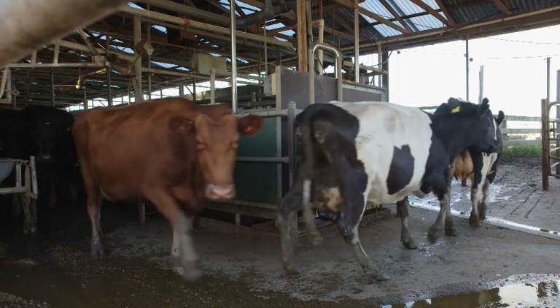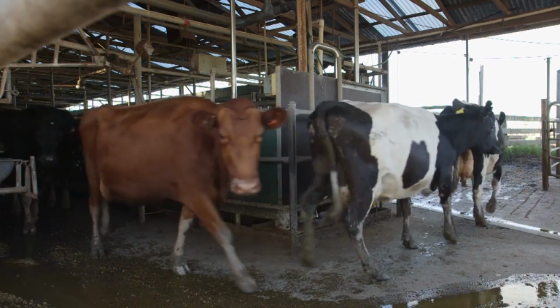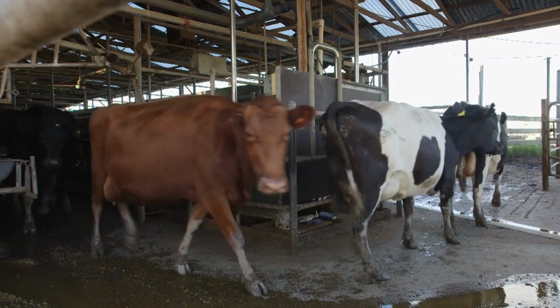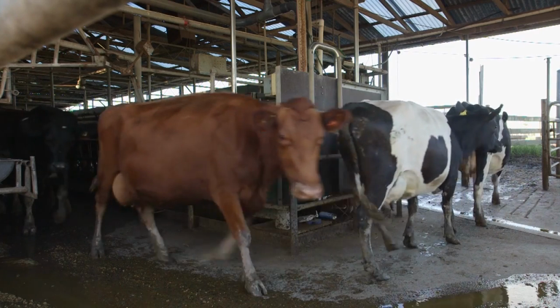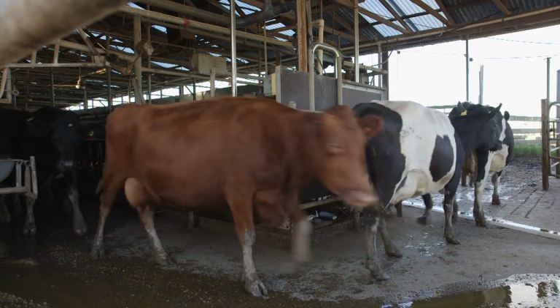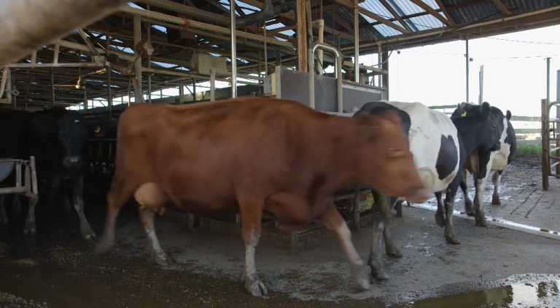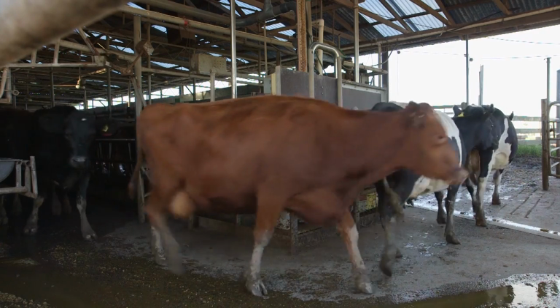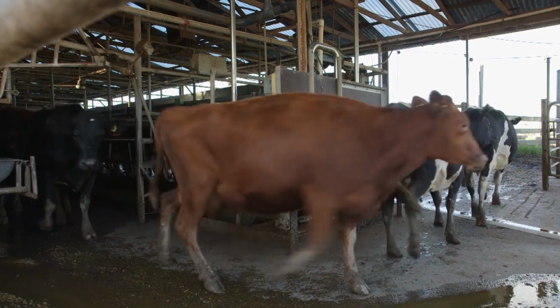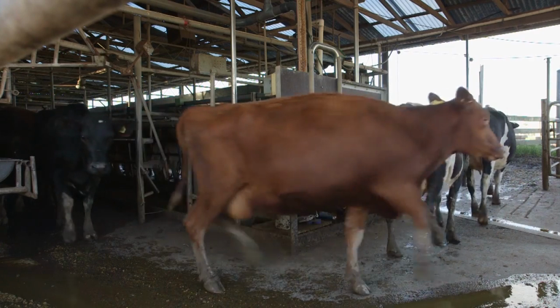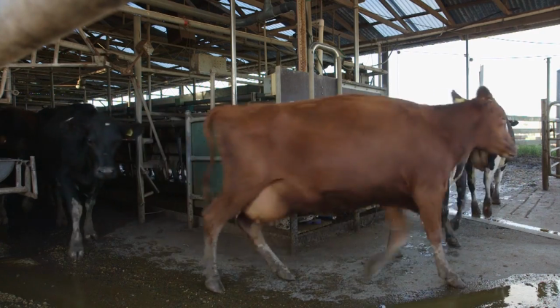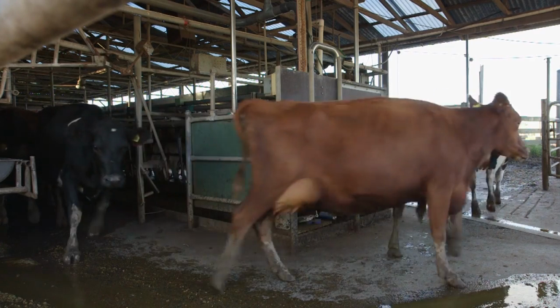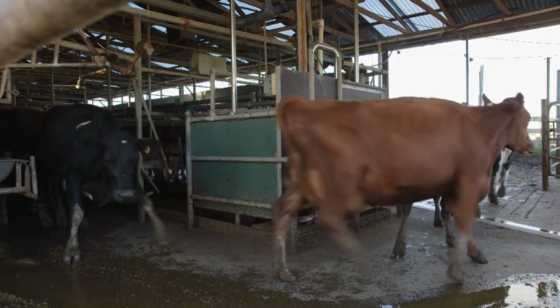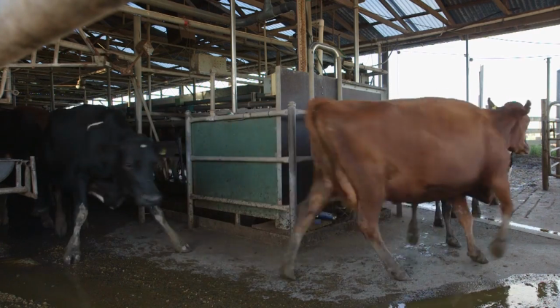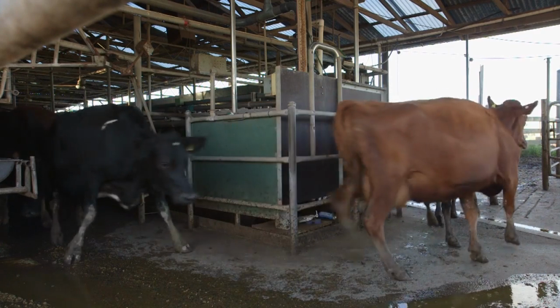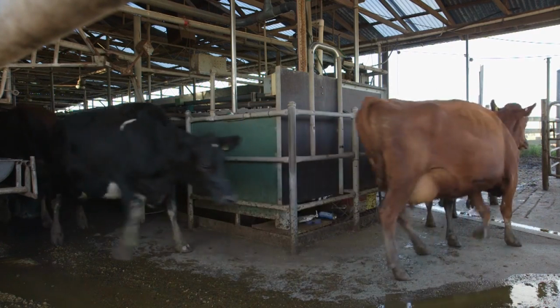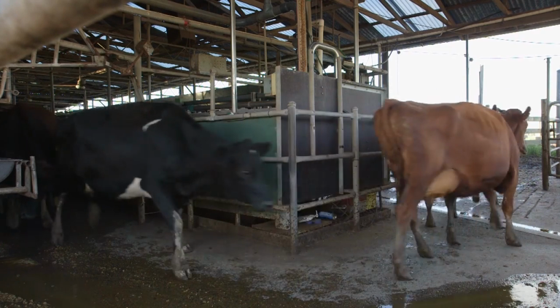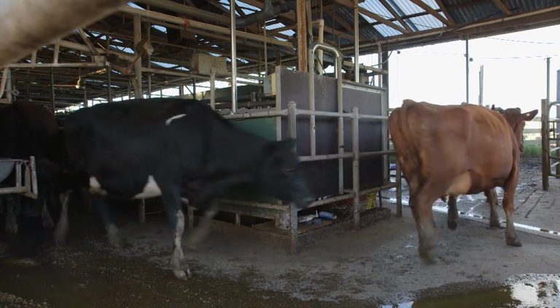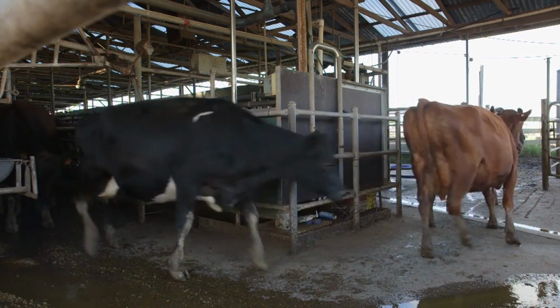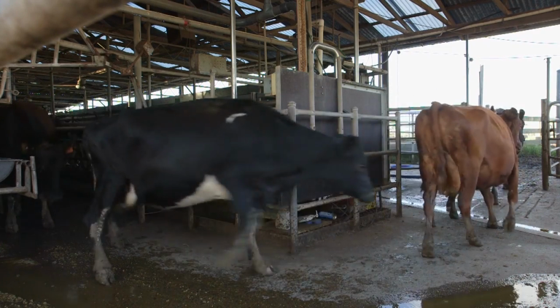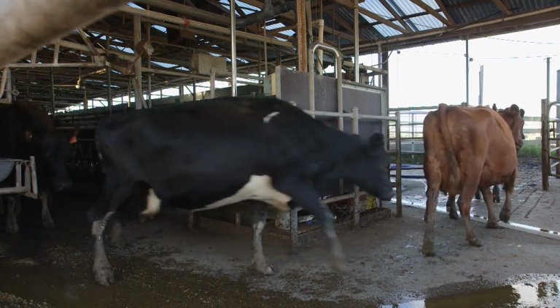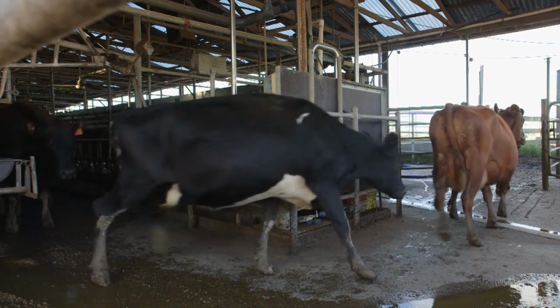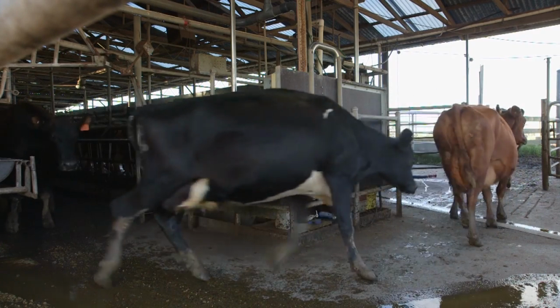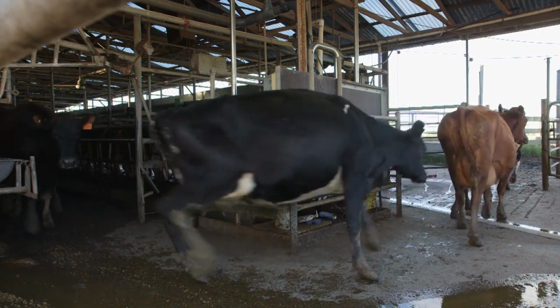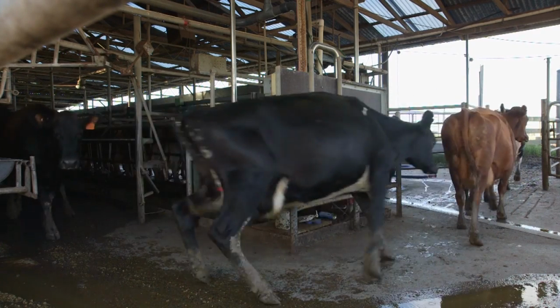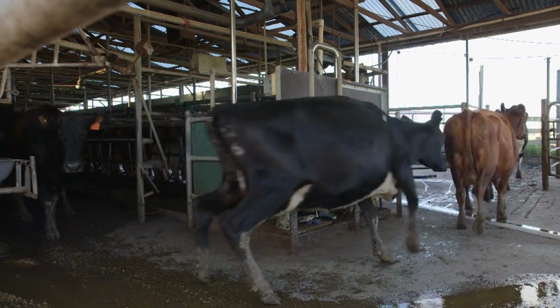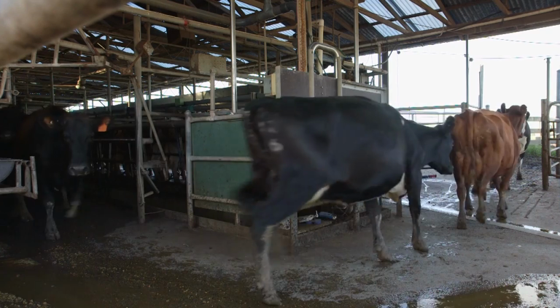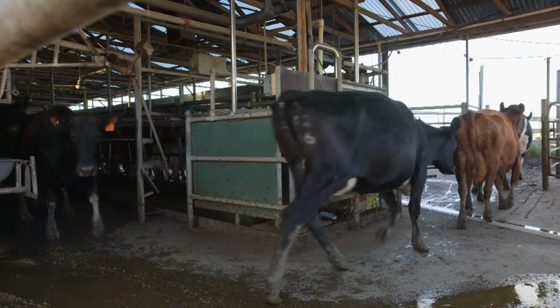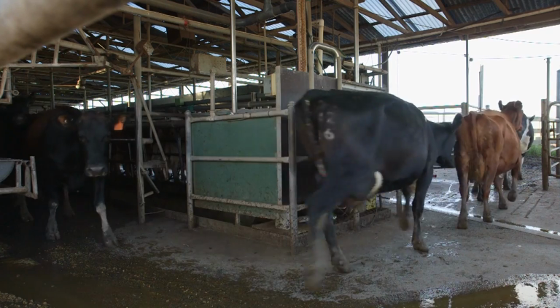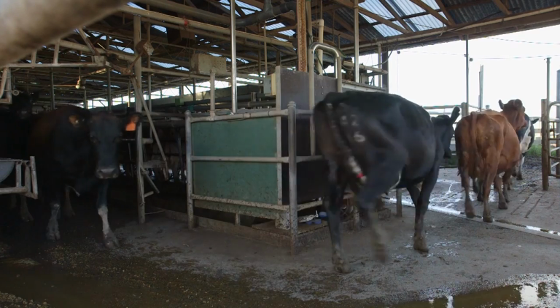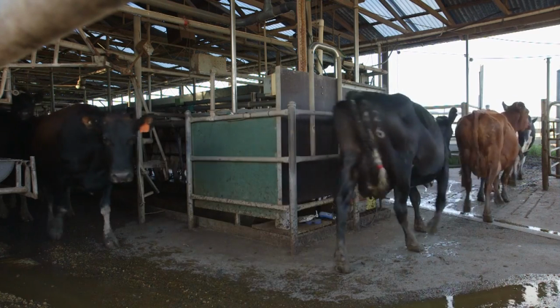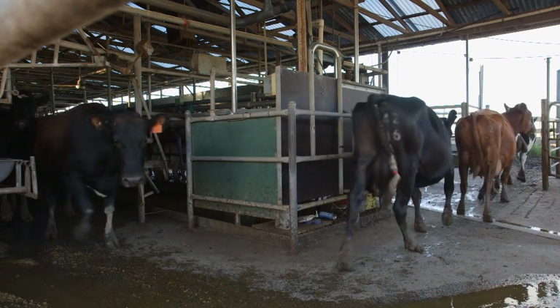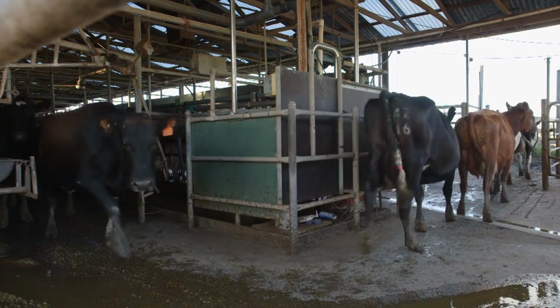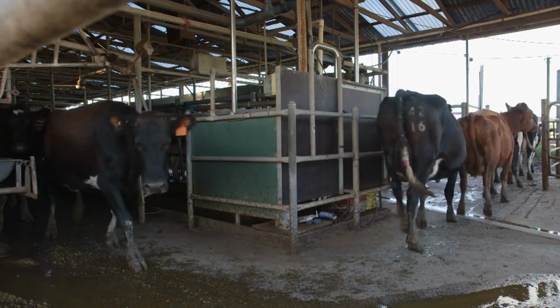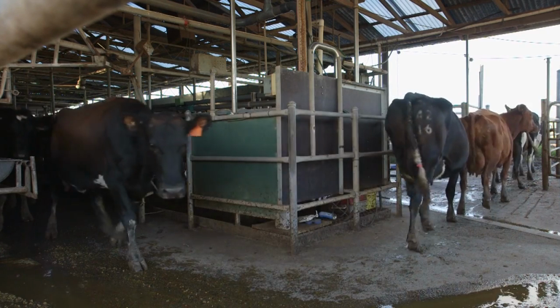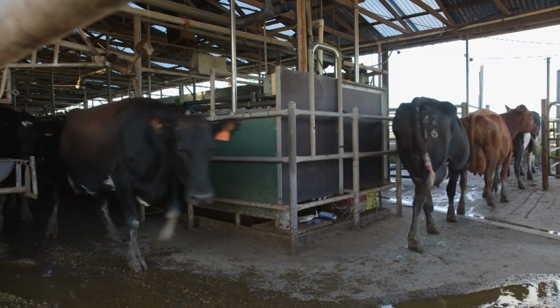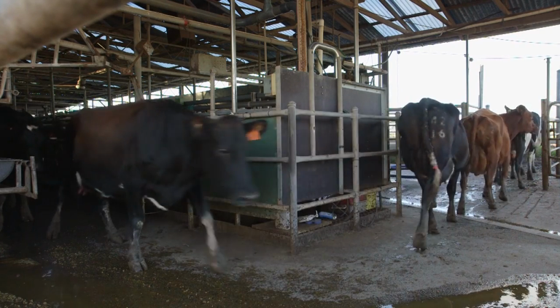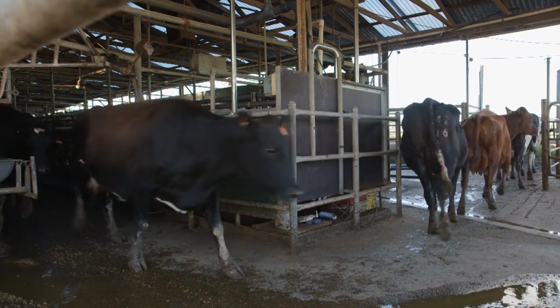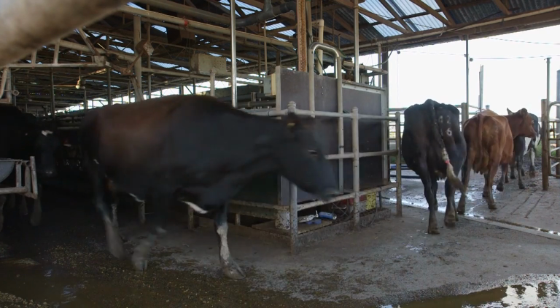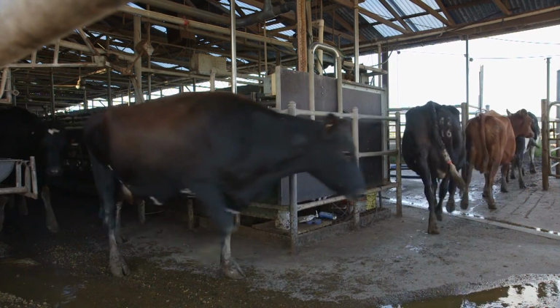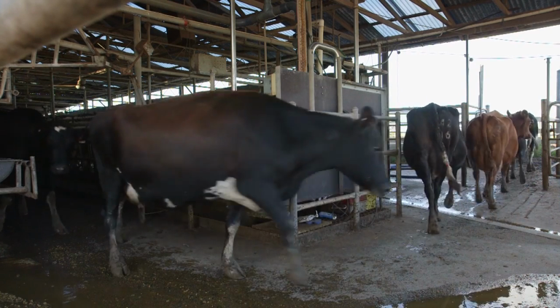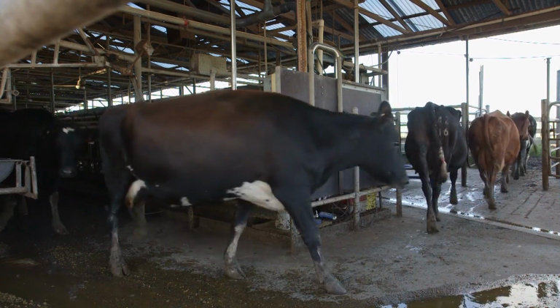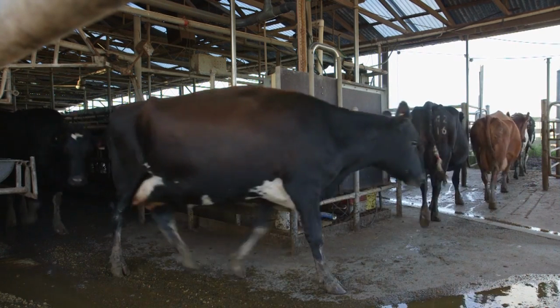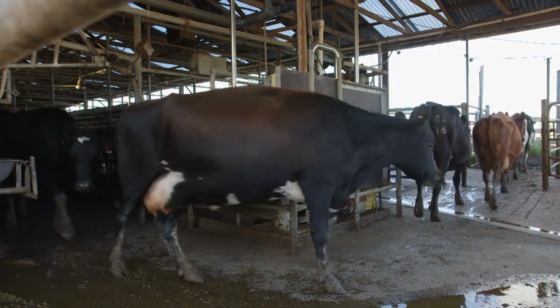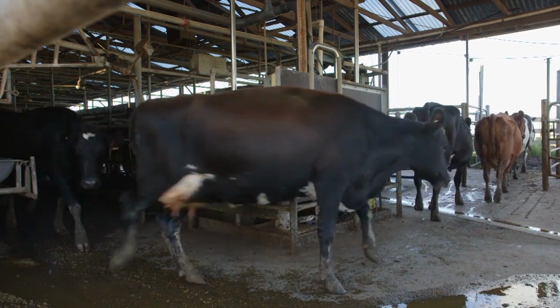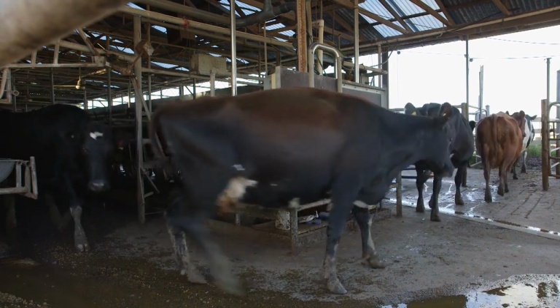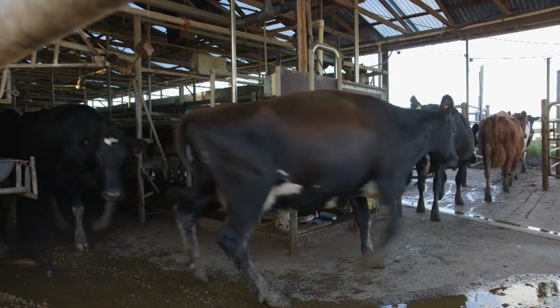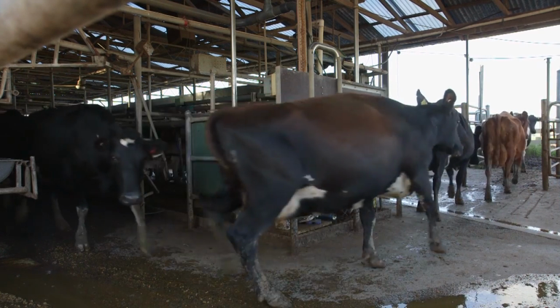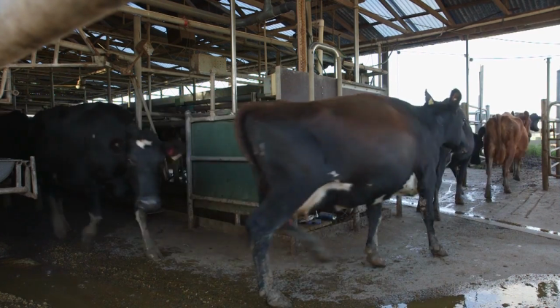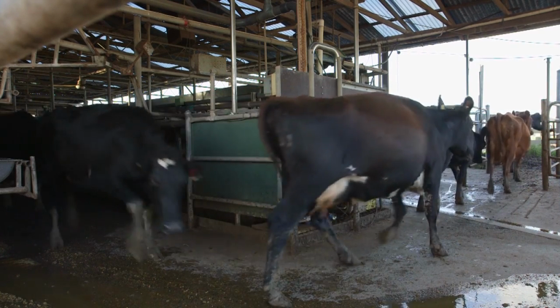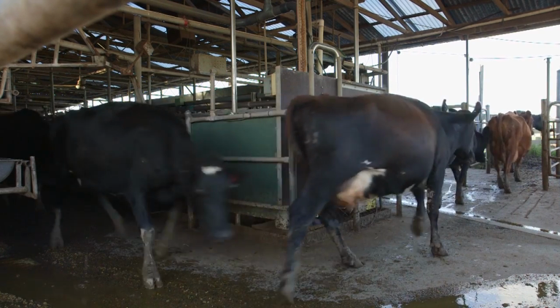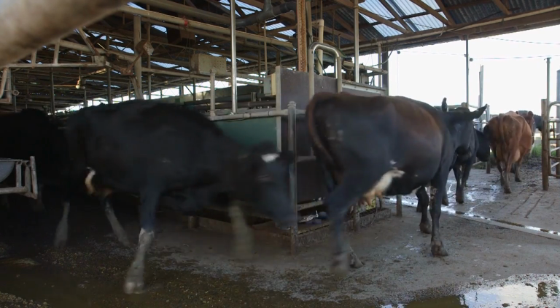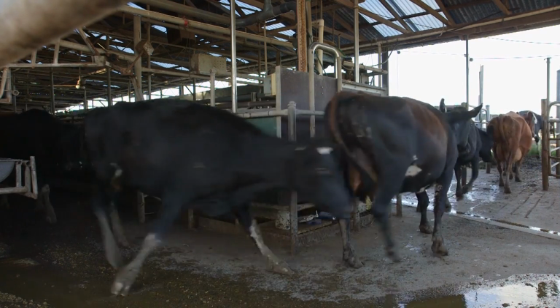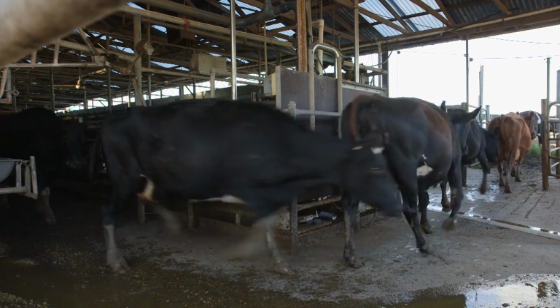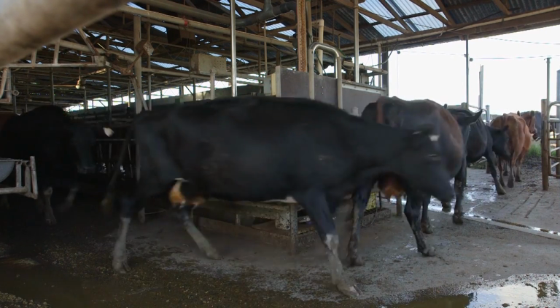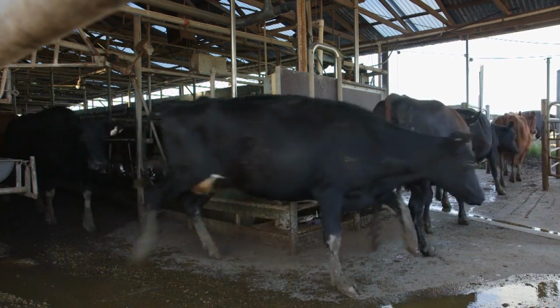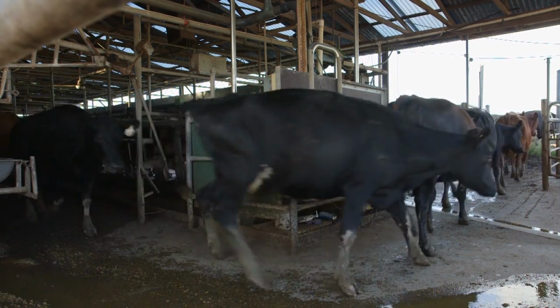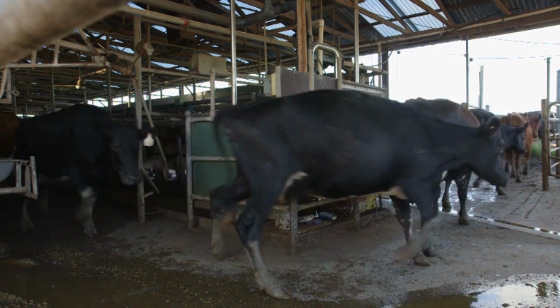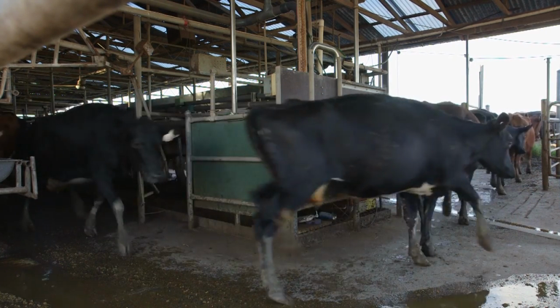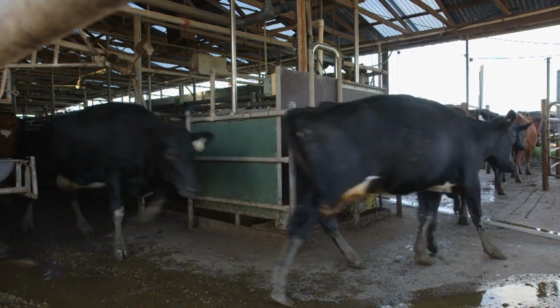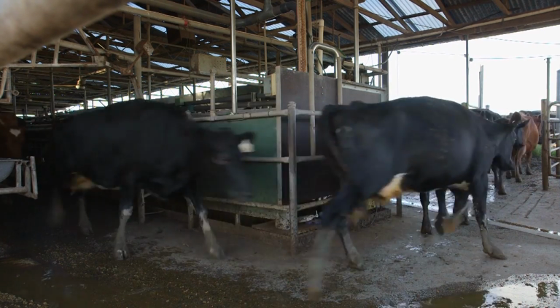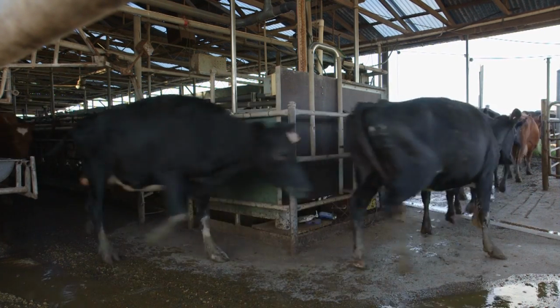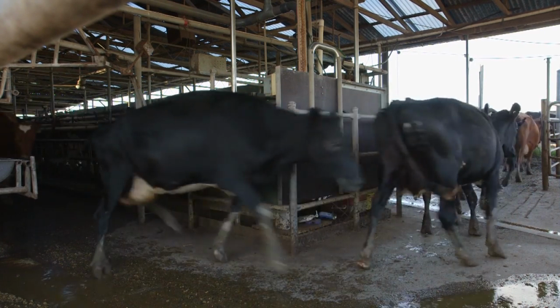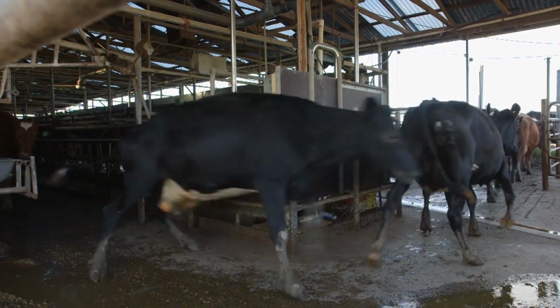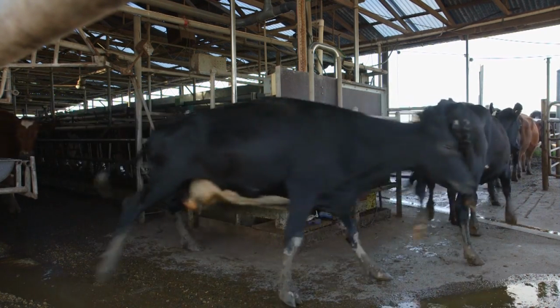White line disease is caused by excessive propulsion or torsion twisting pressure on the wall of the hoof, causing the wall to separate from the sole.